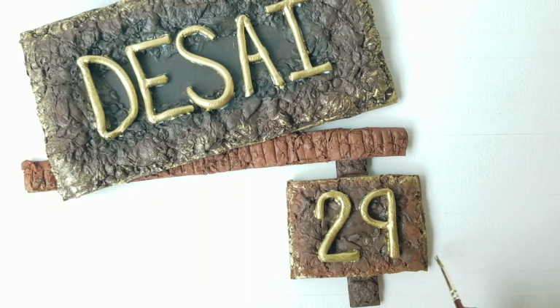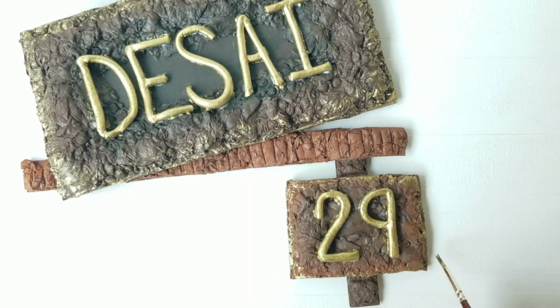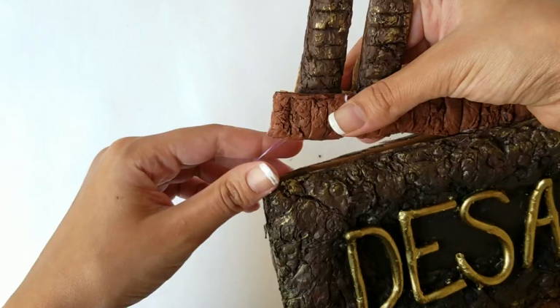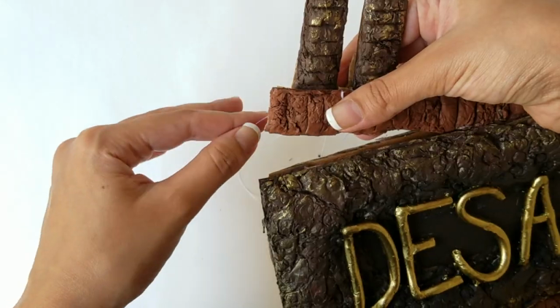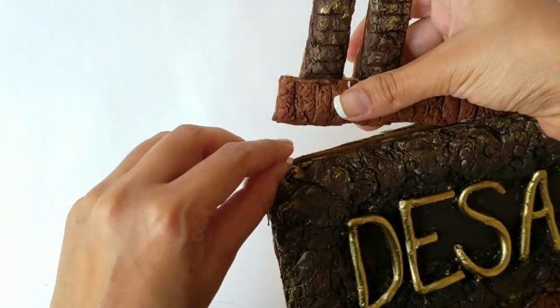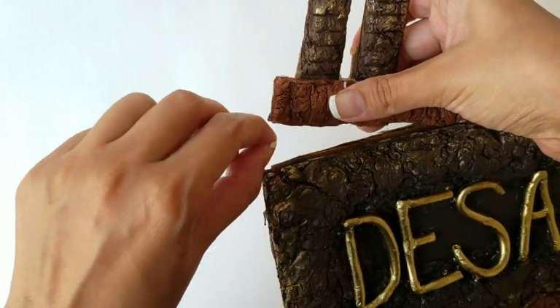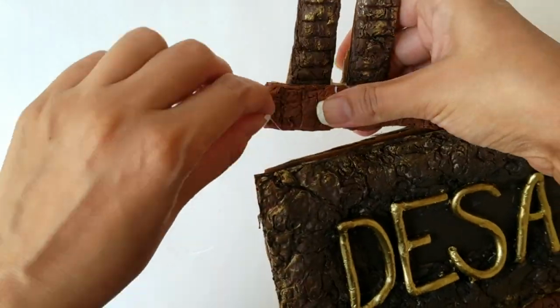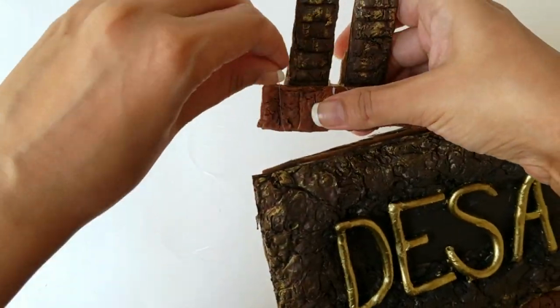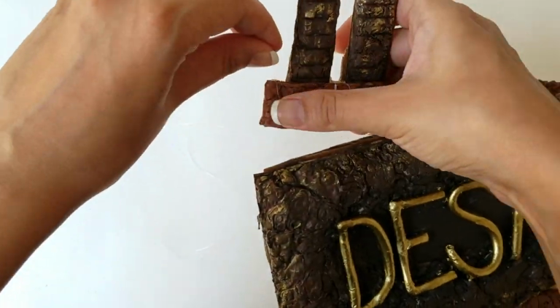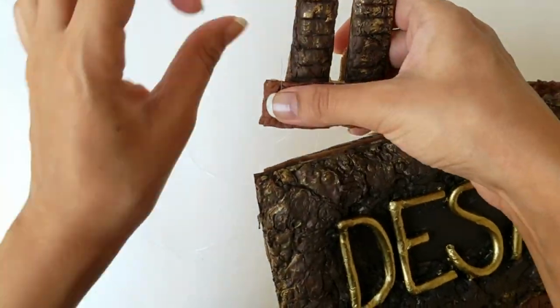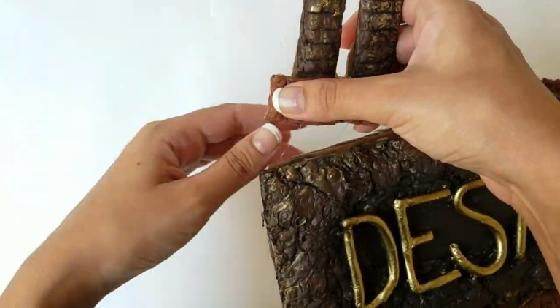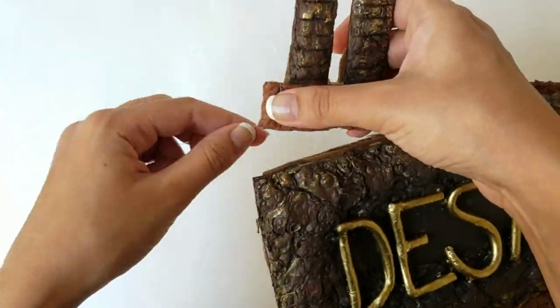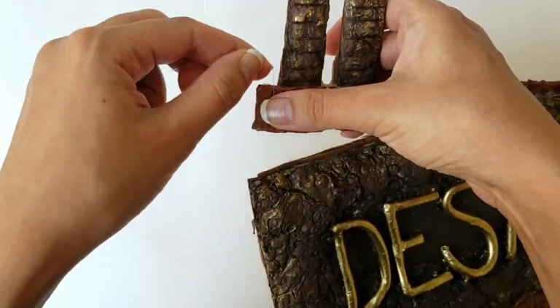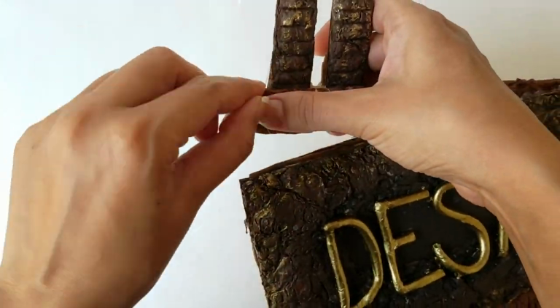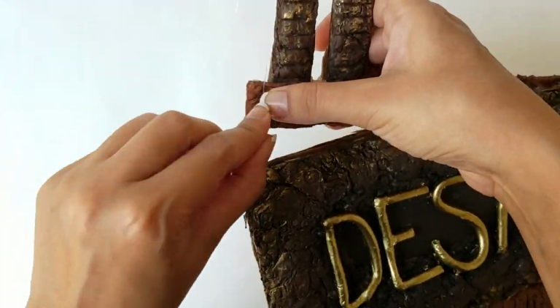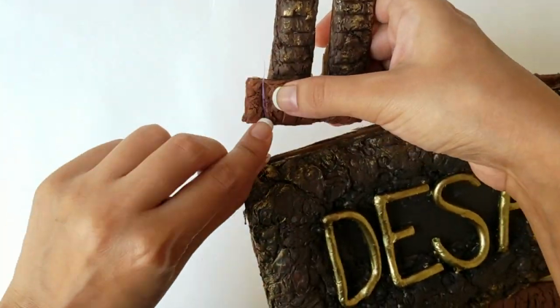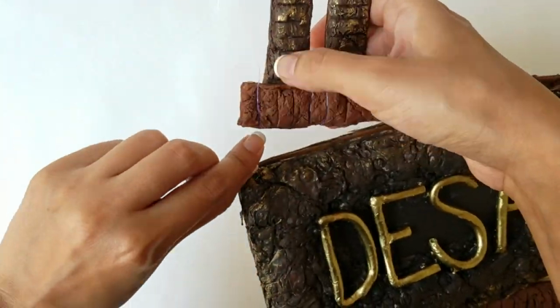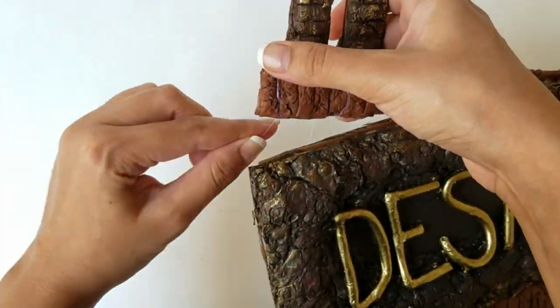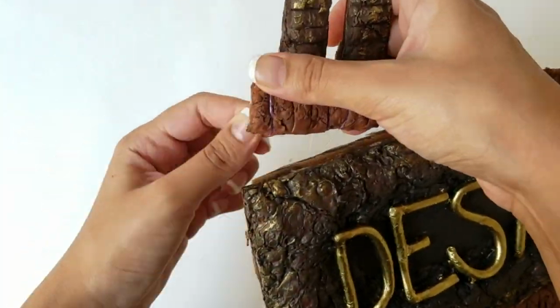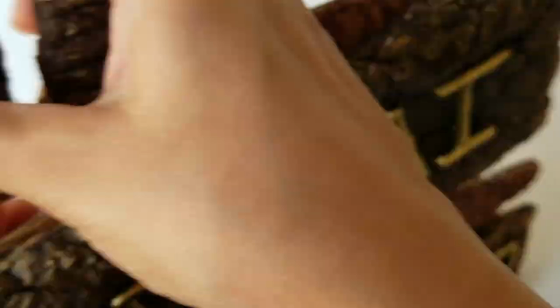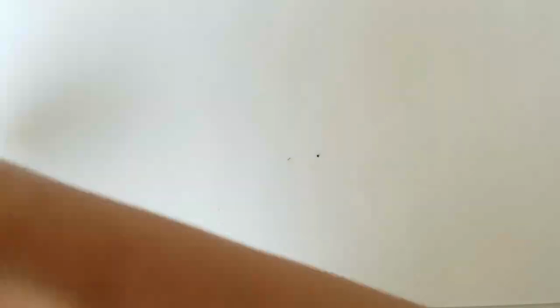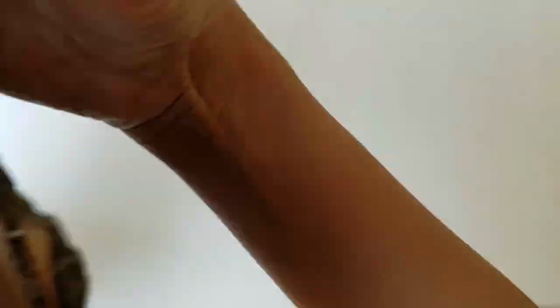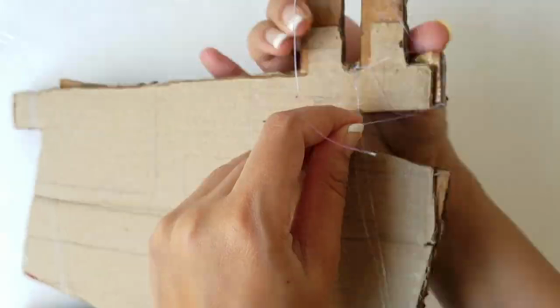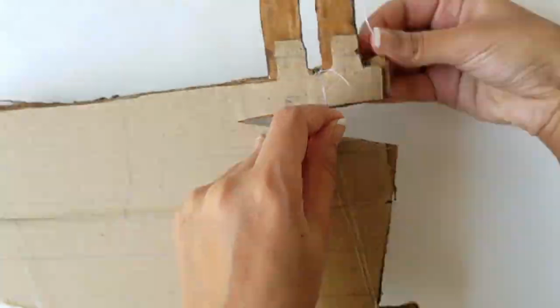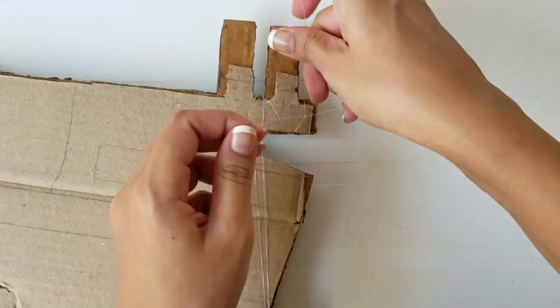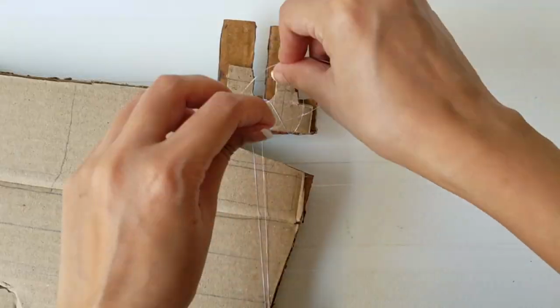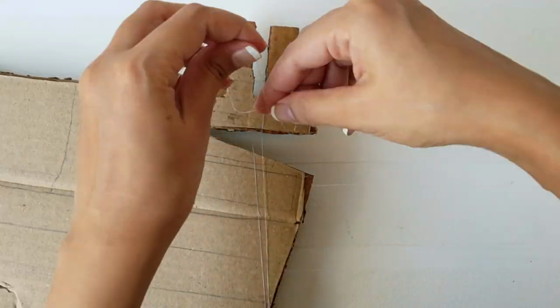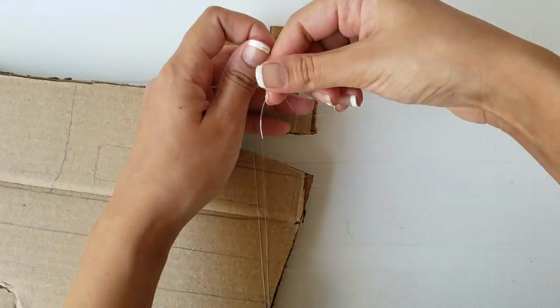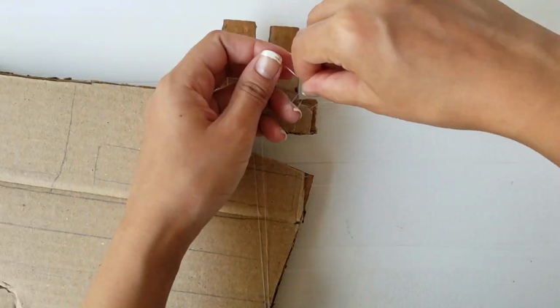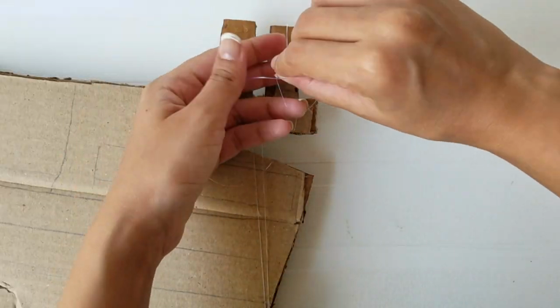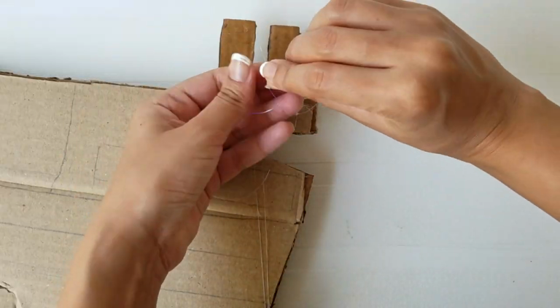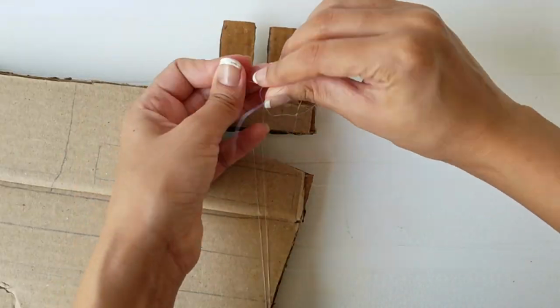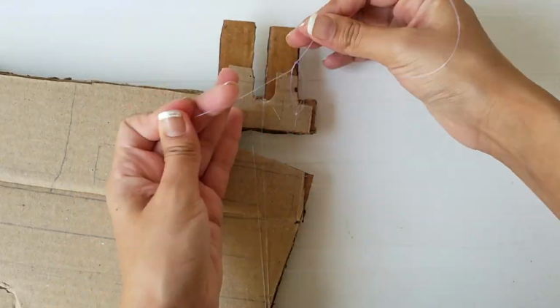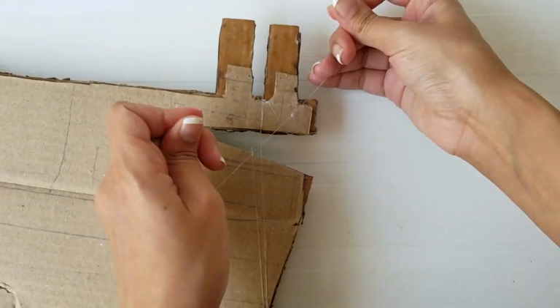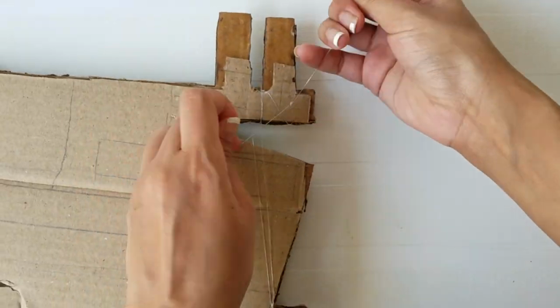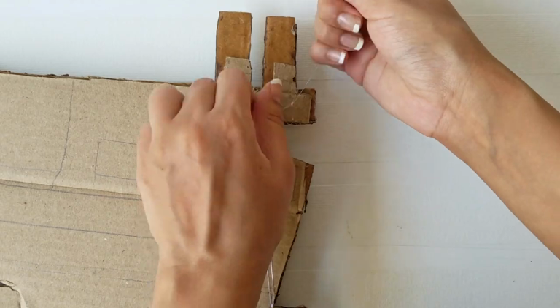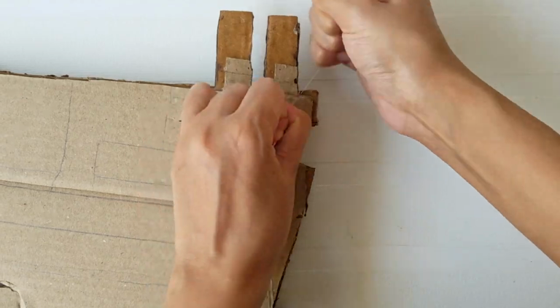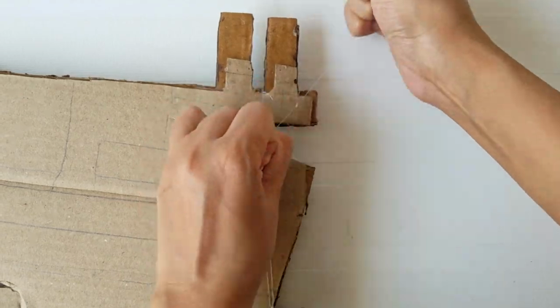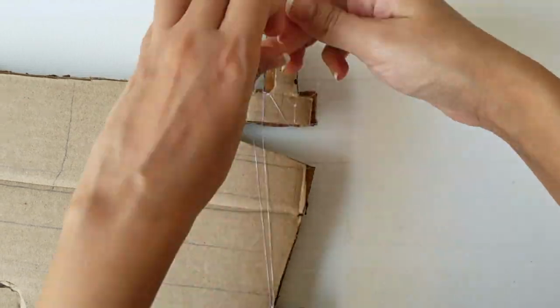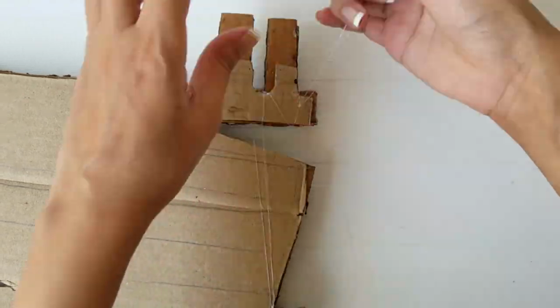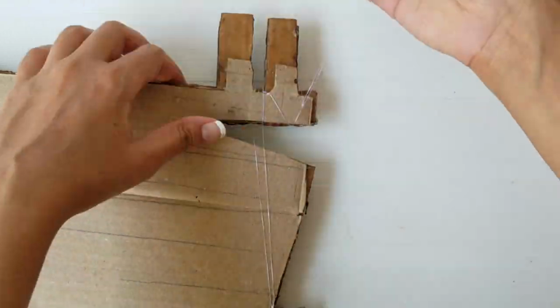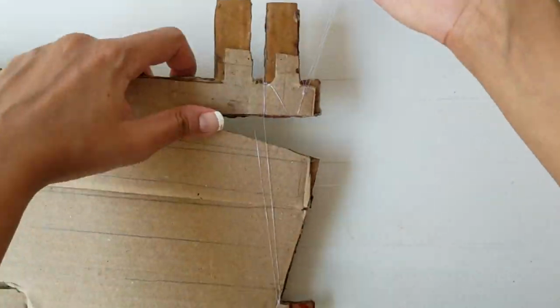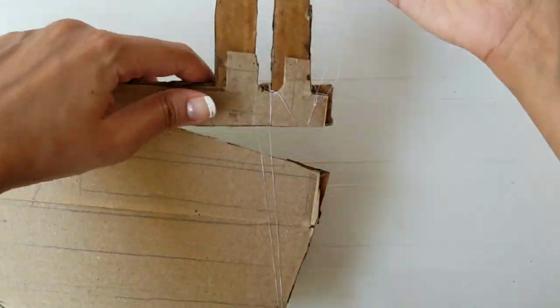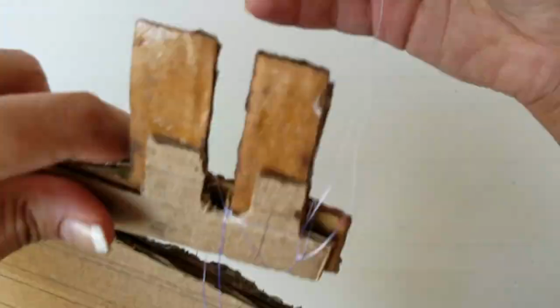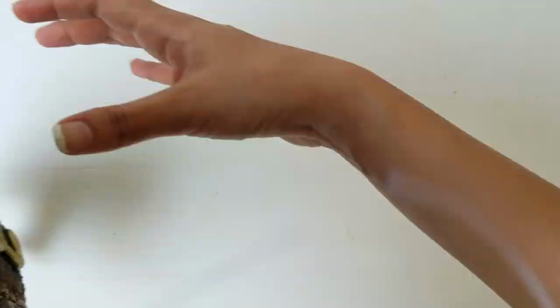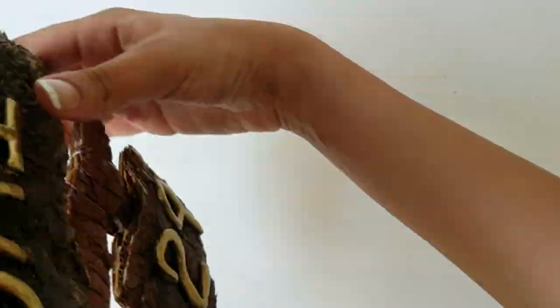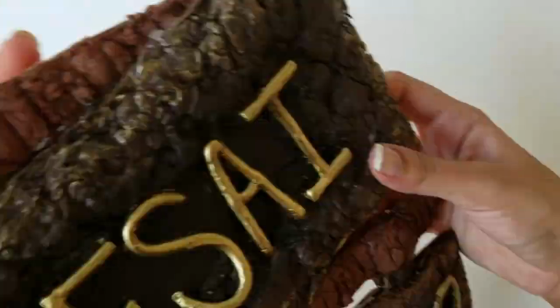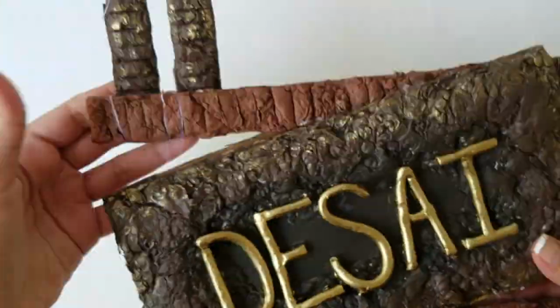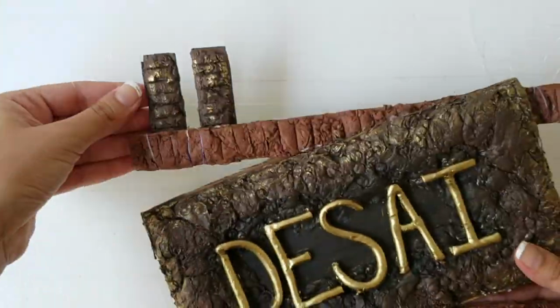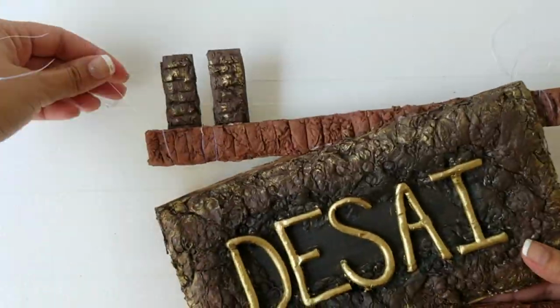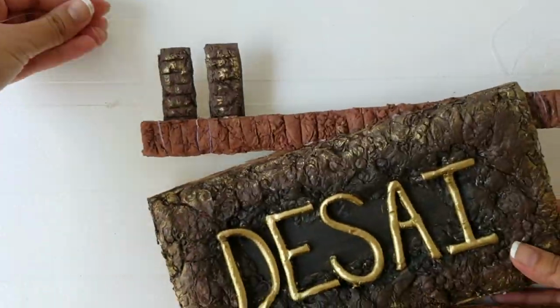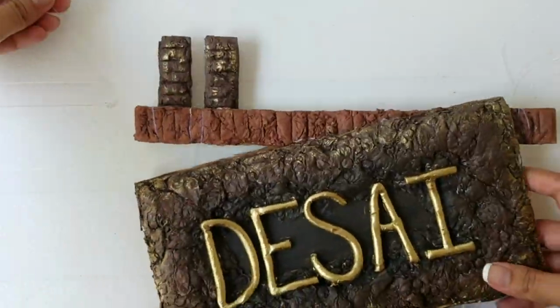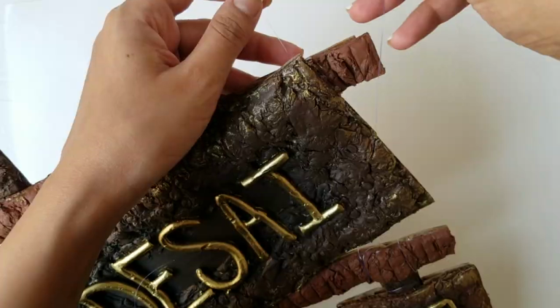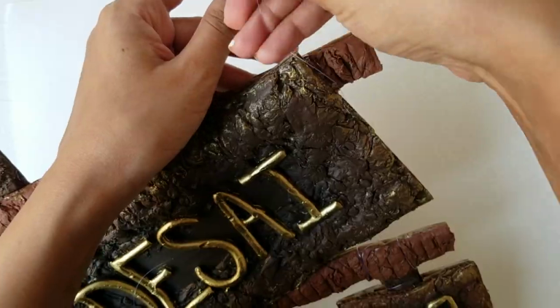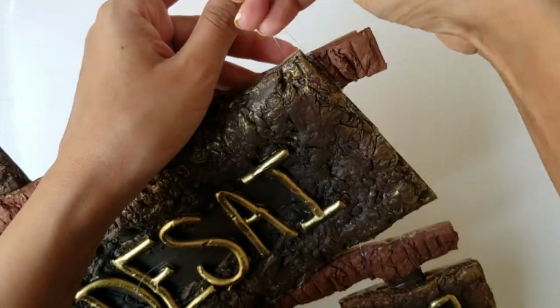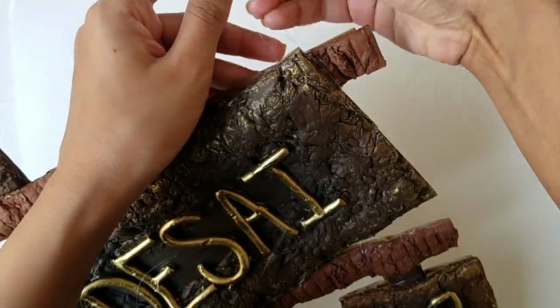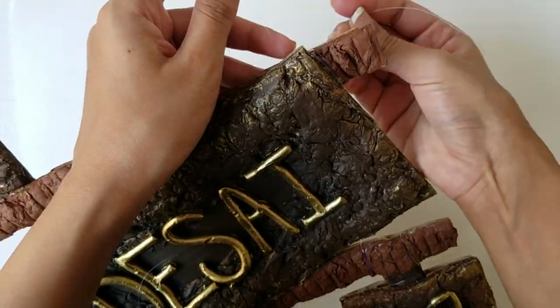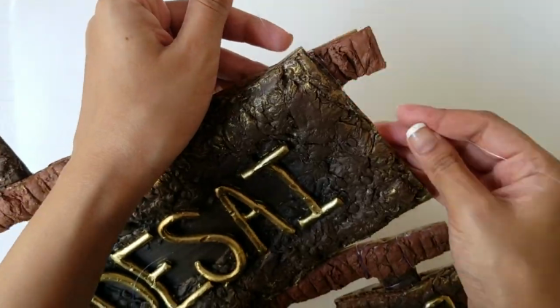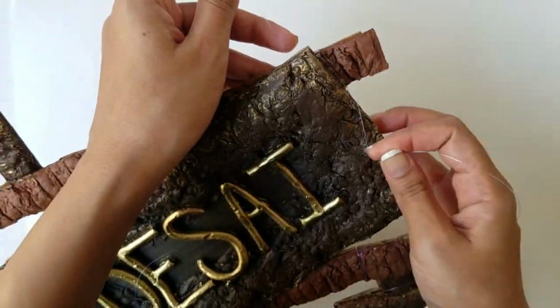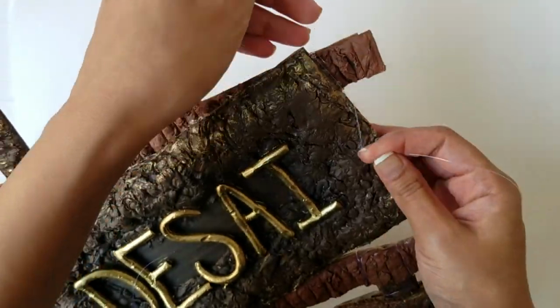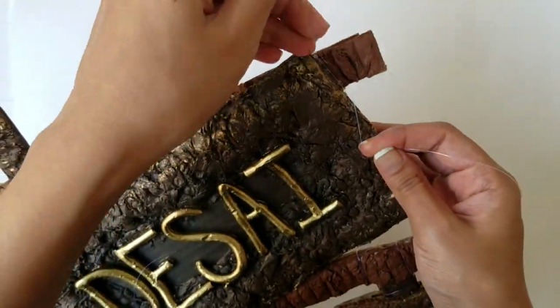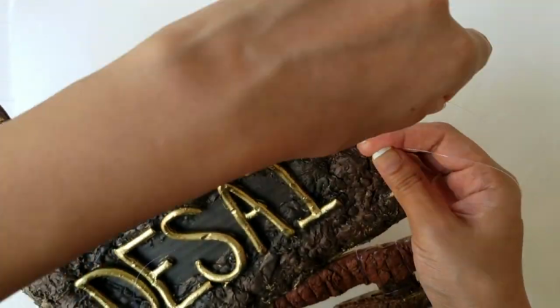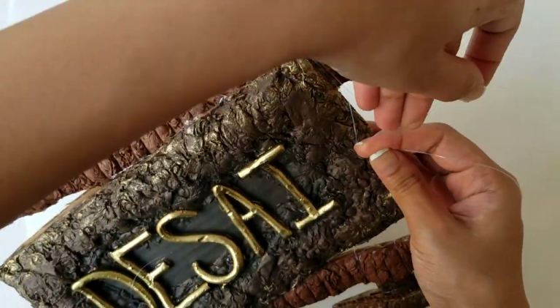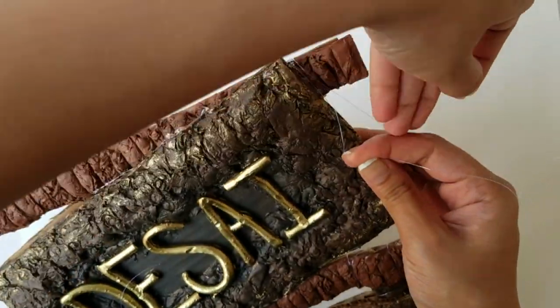Take a plastic yarn and tie it at the top two corners, and you are ready to hang the nameplate.